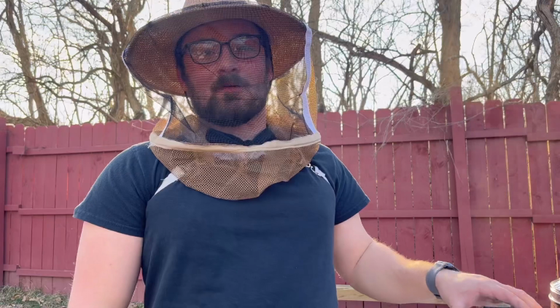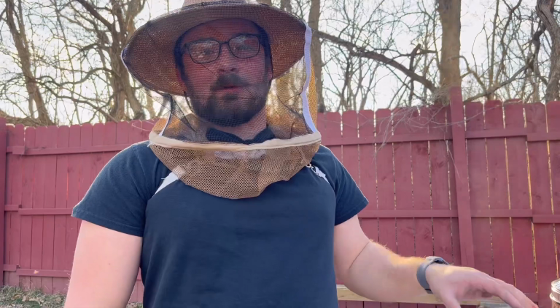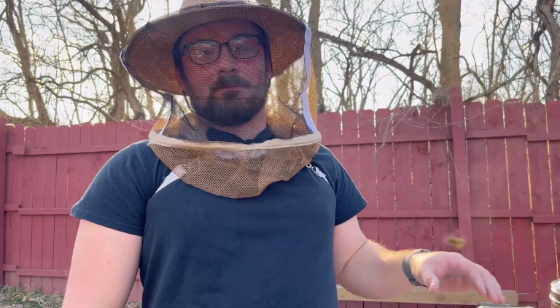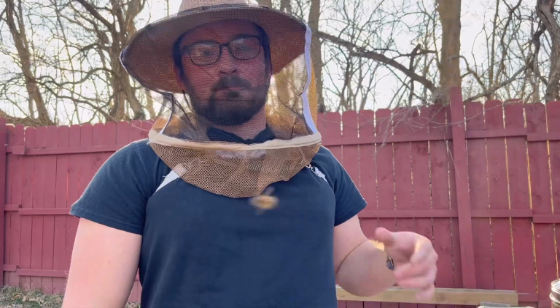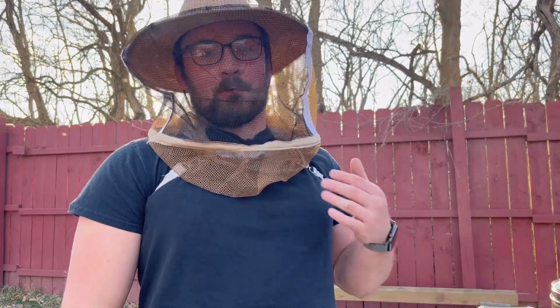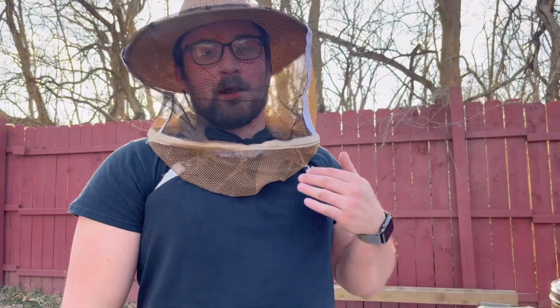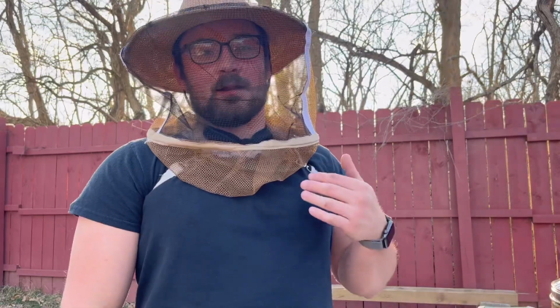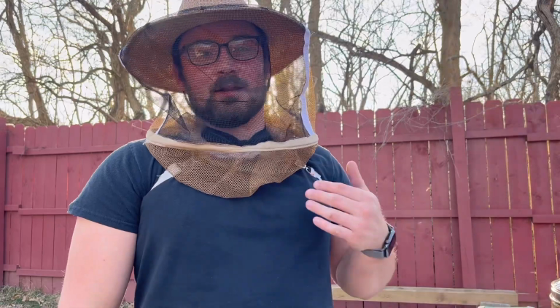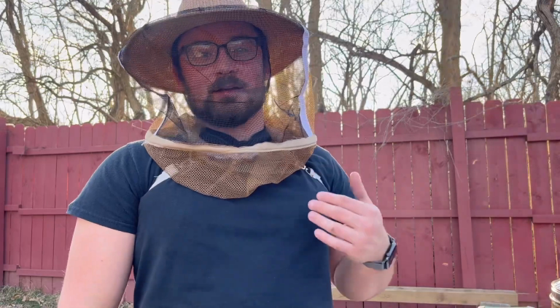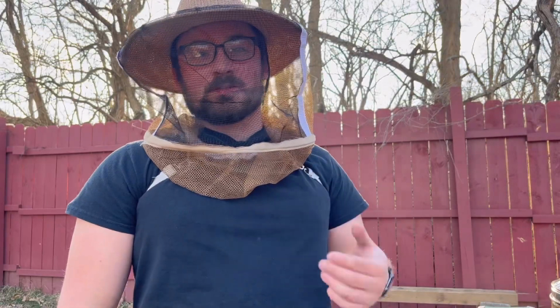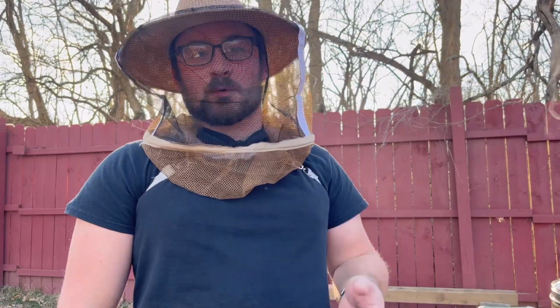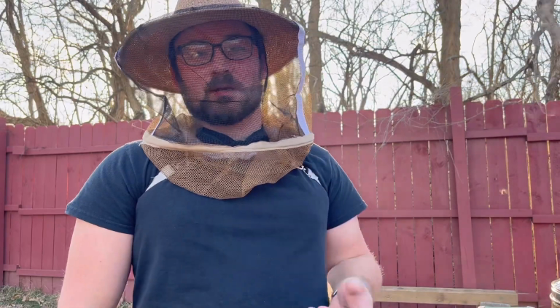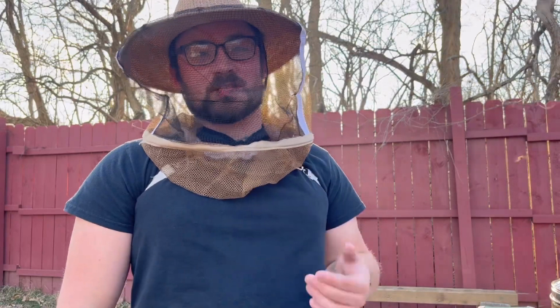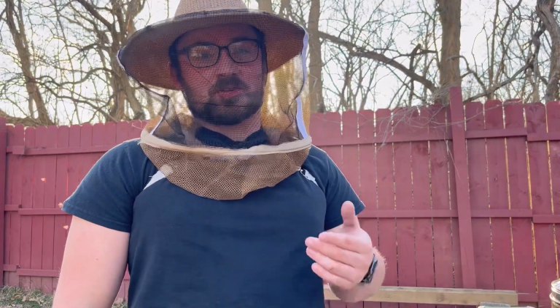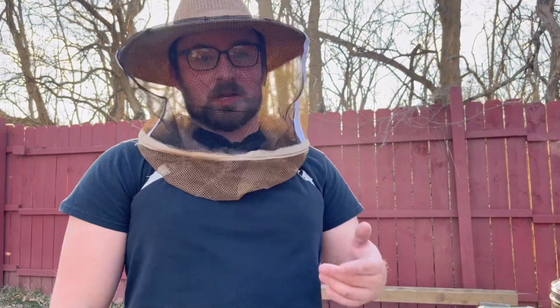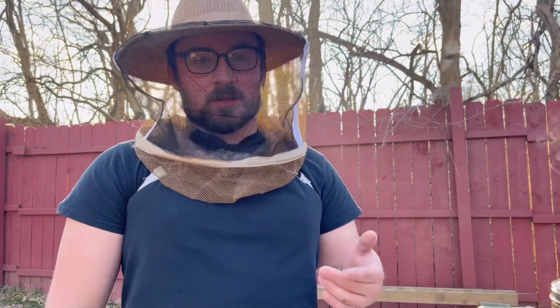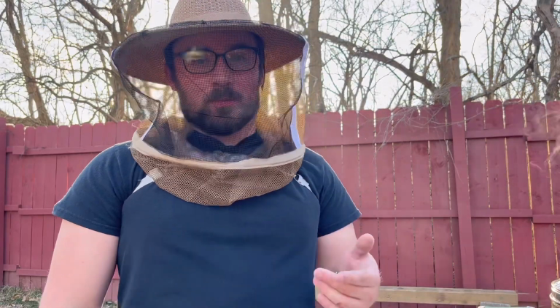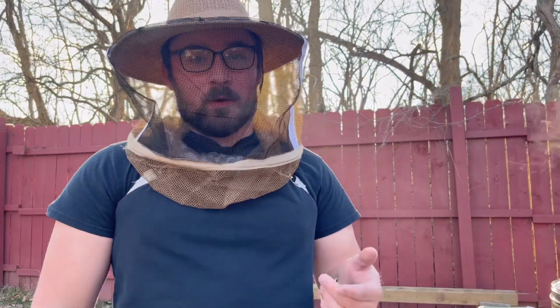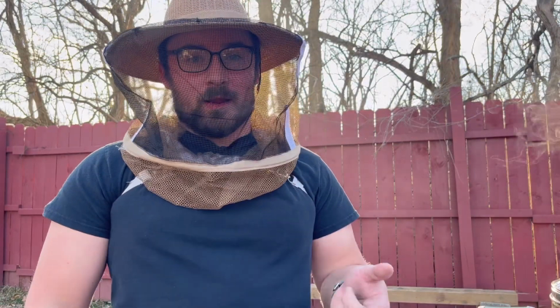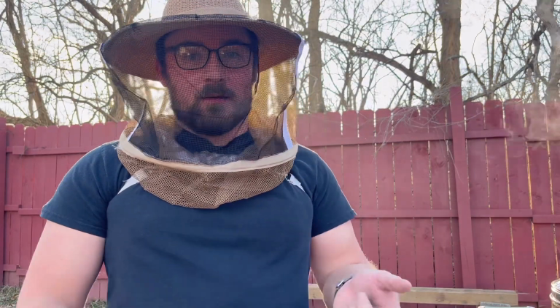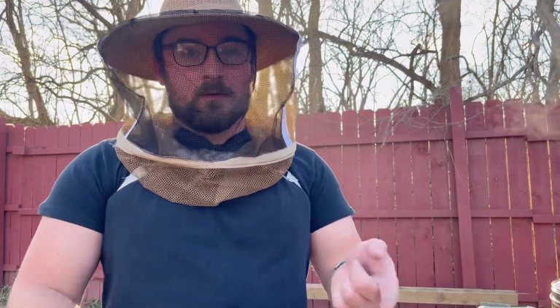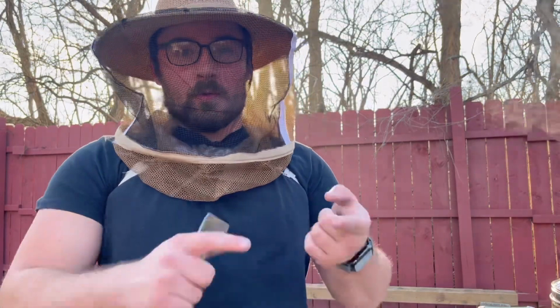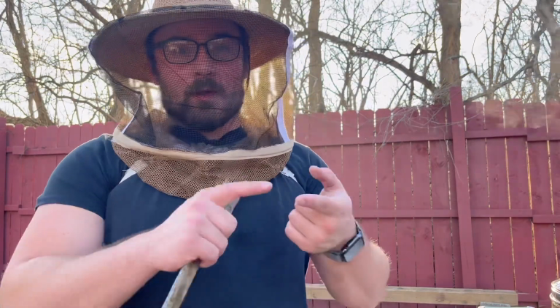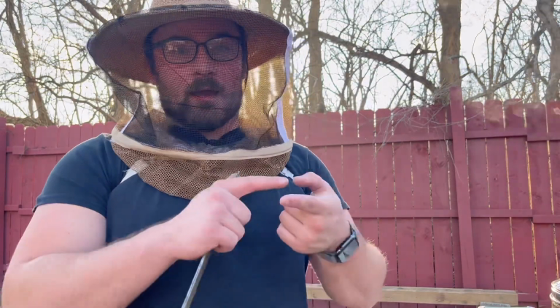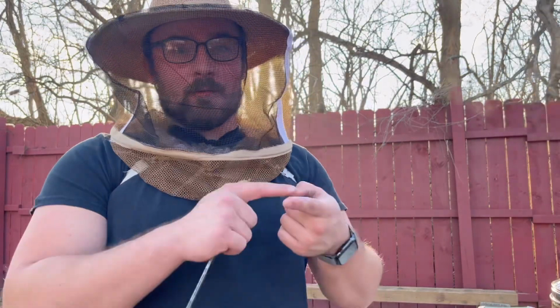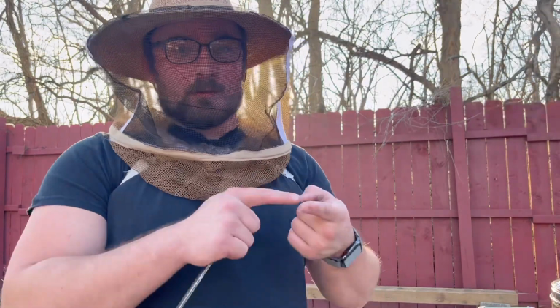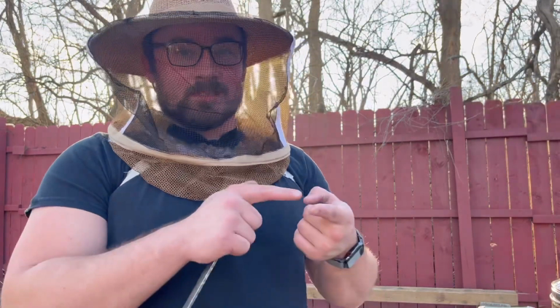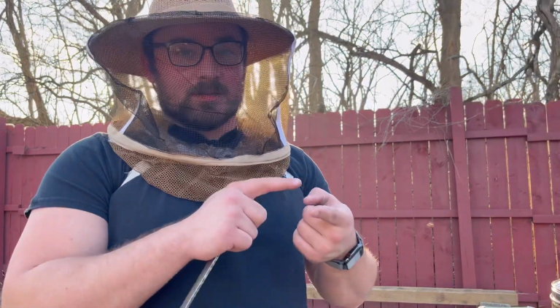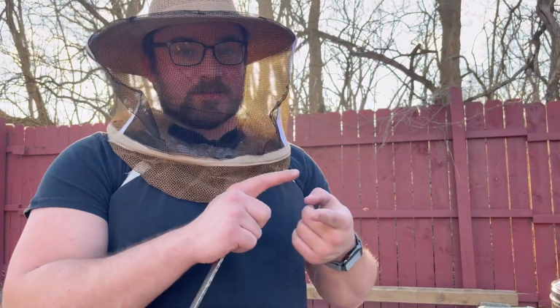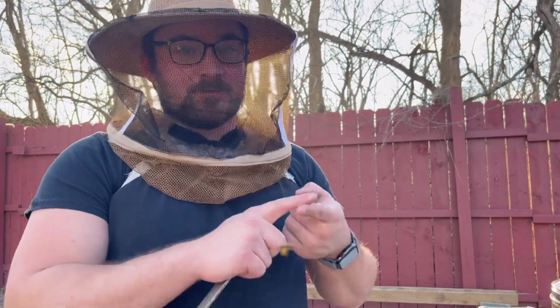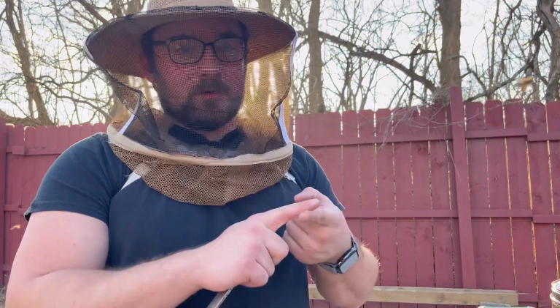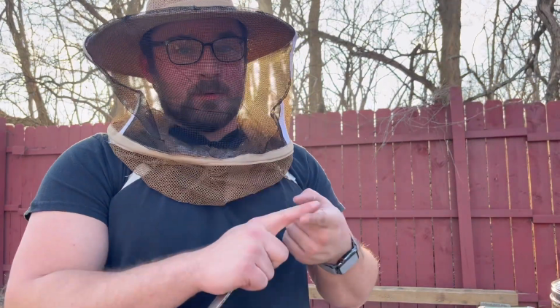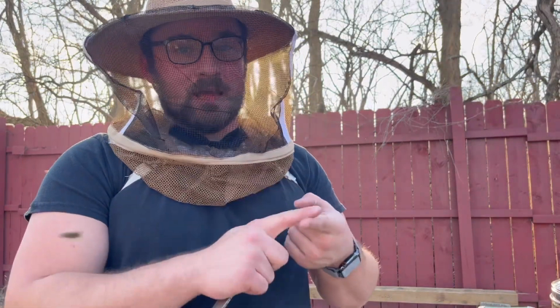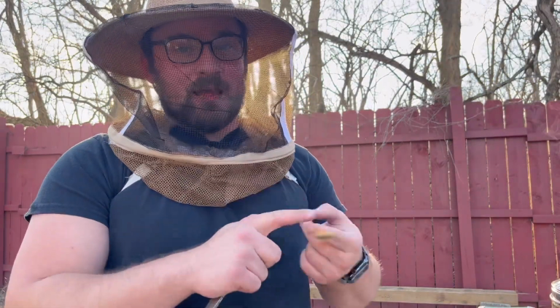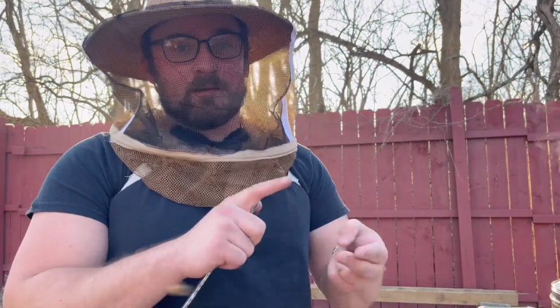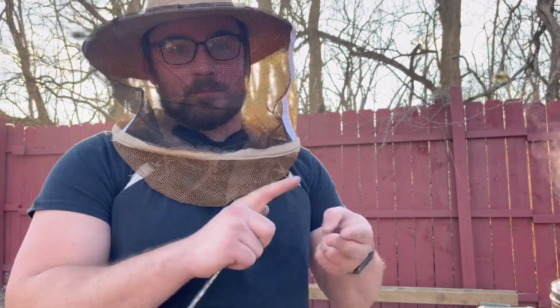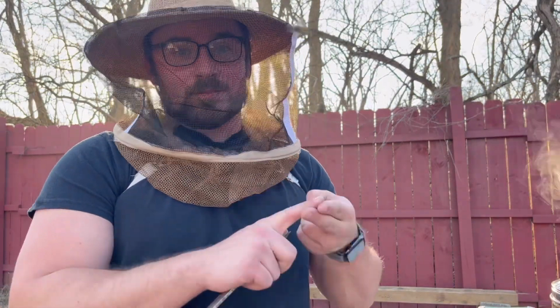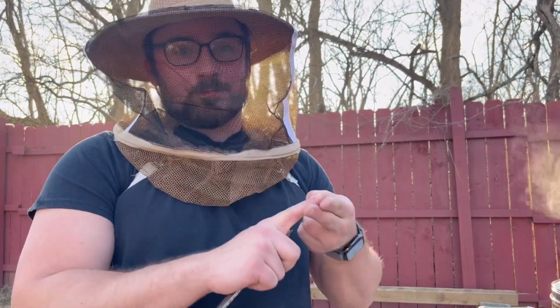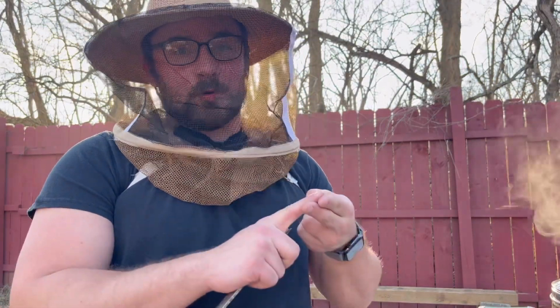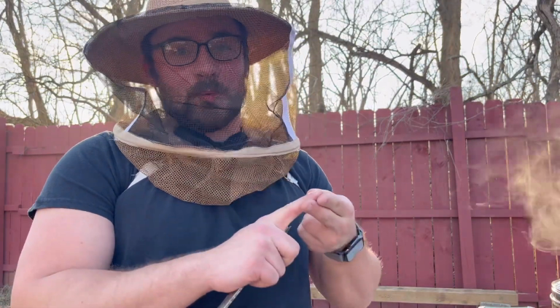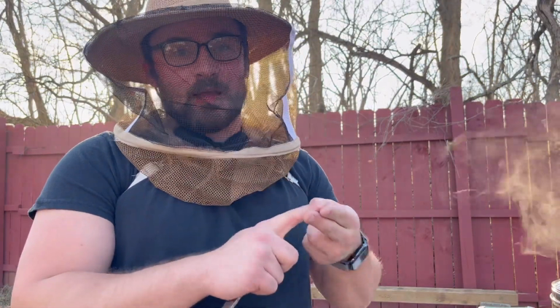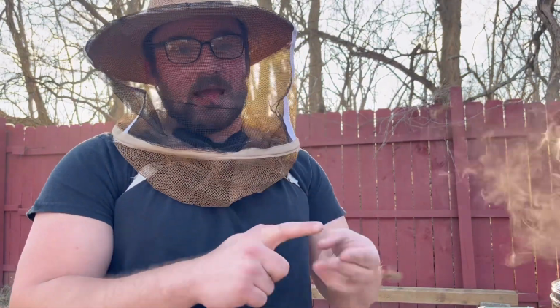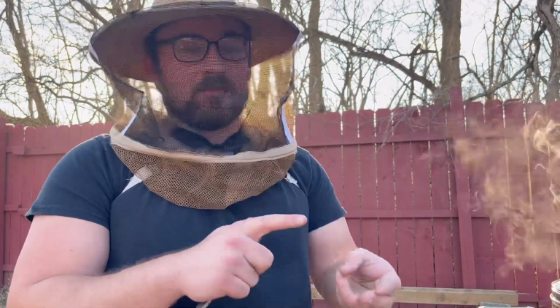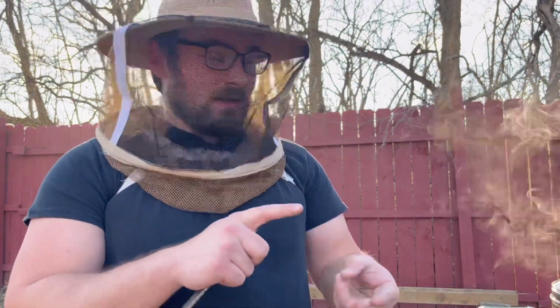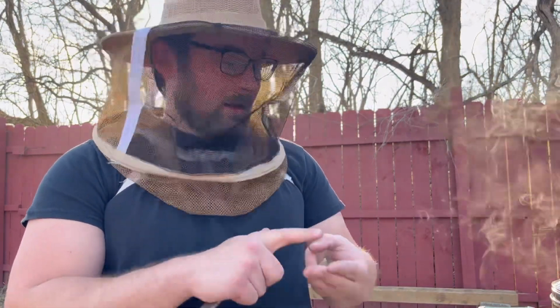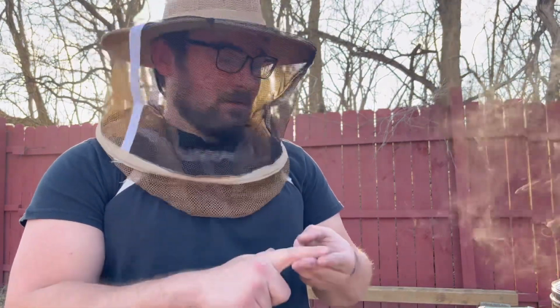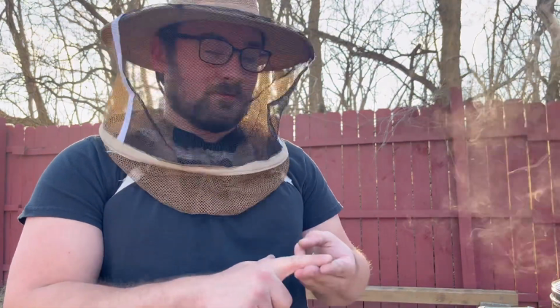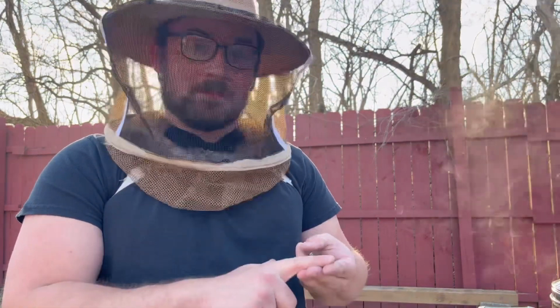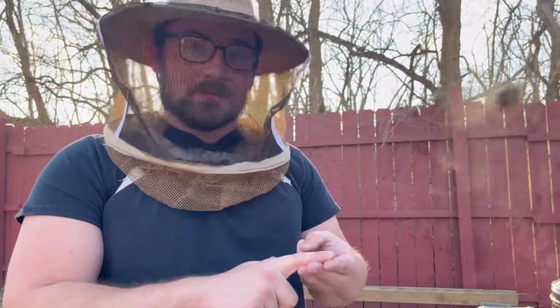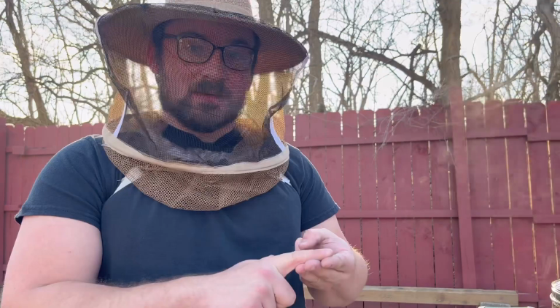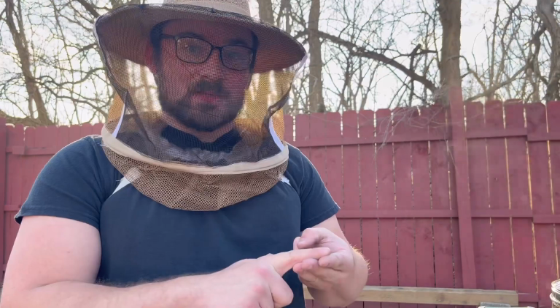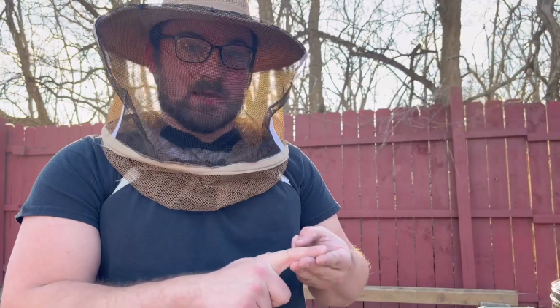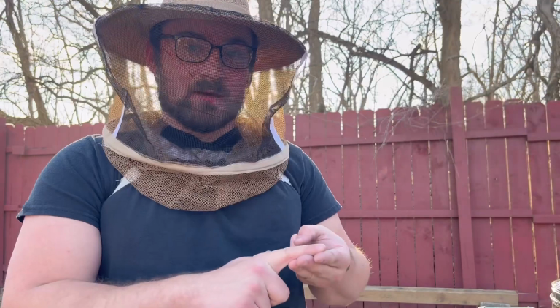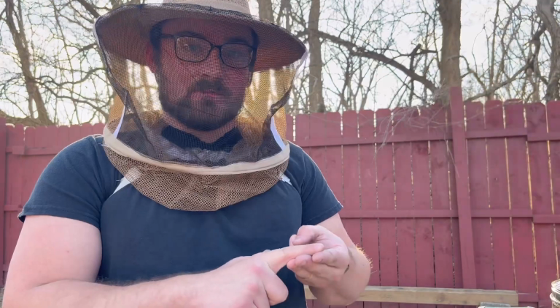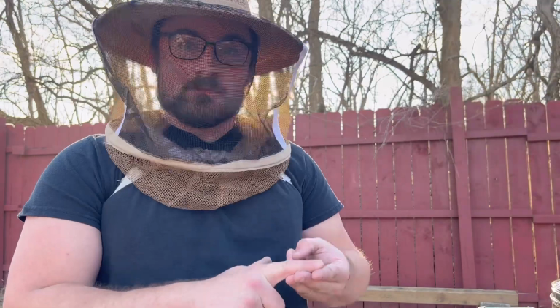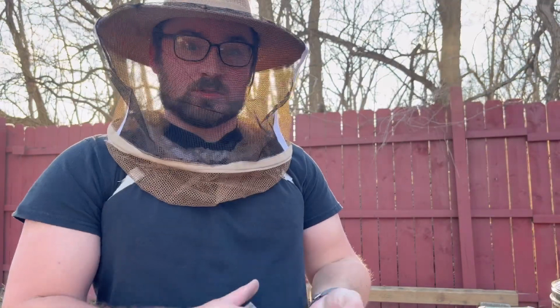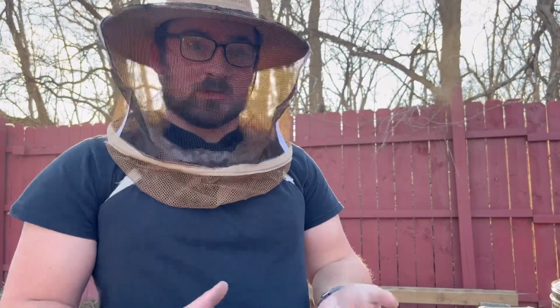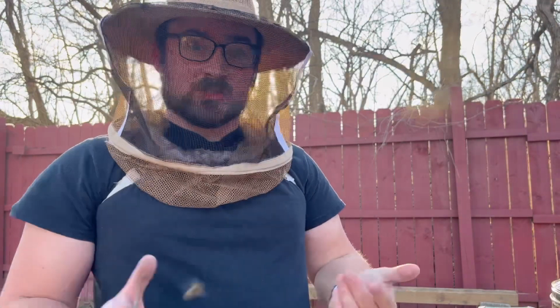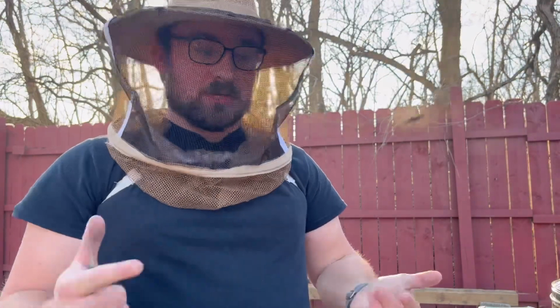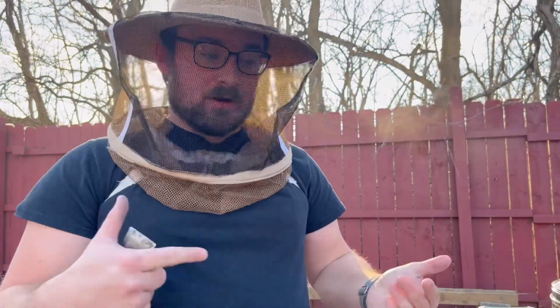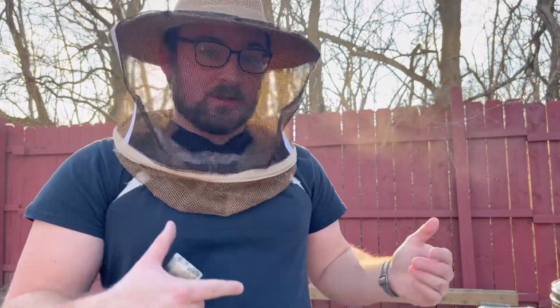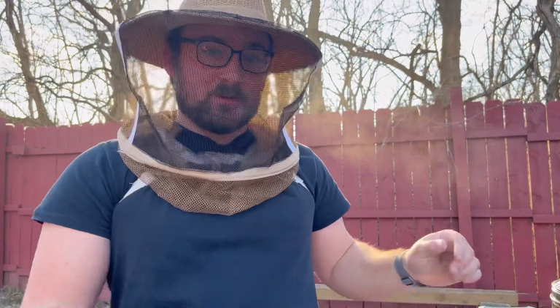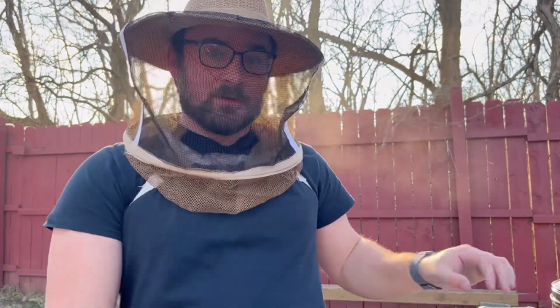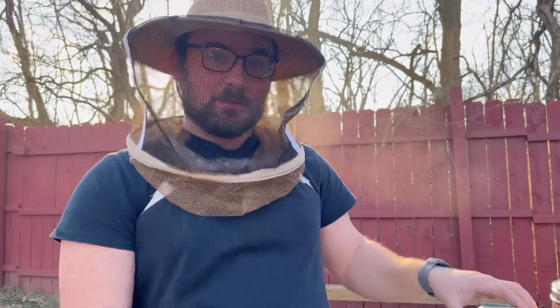Hi everybody, Brandon here. We're going to get straight to the point. We're going to see how much food we have, how much brood we have, and how many frames of bees we have. So let's get right on to it.